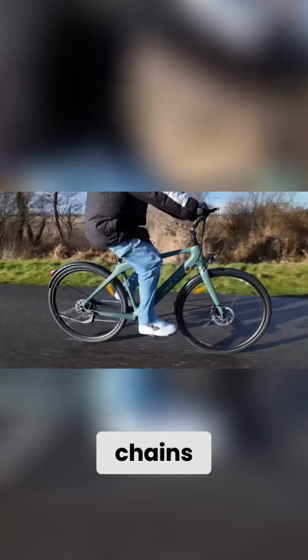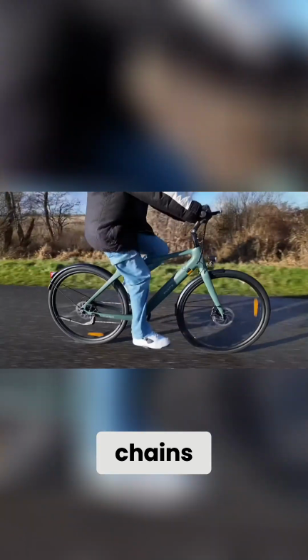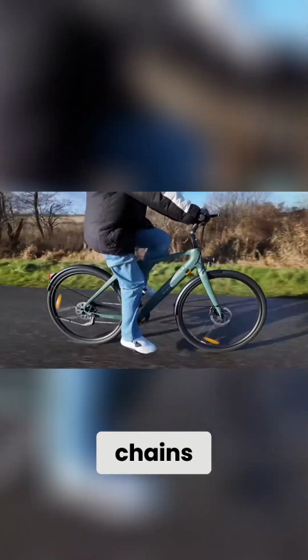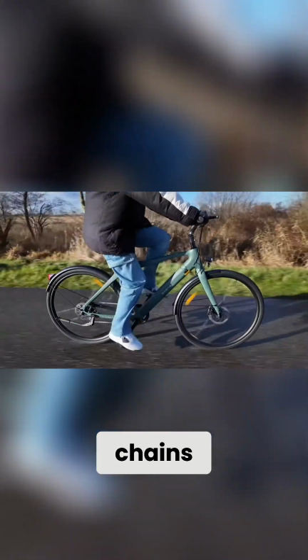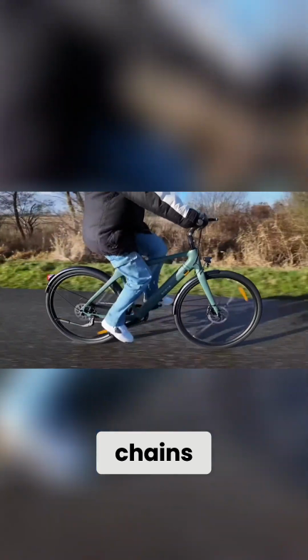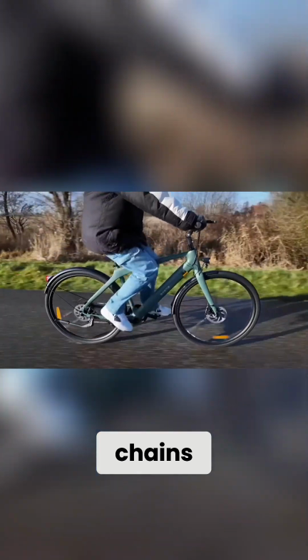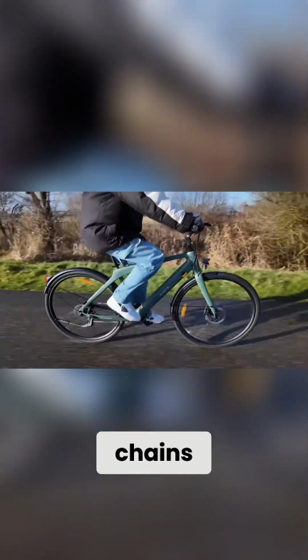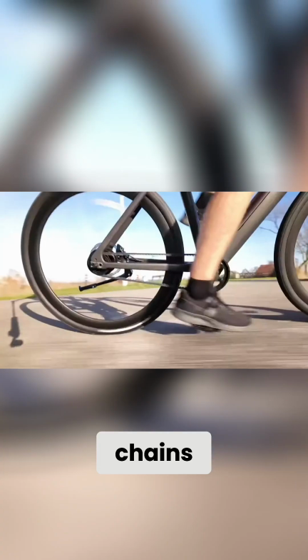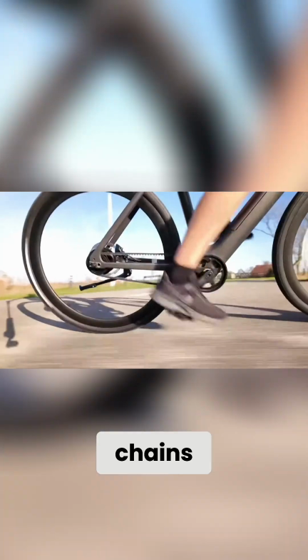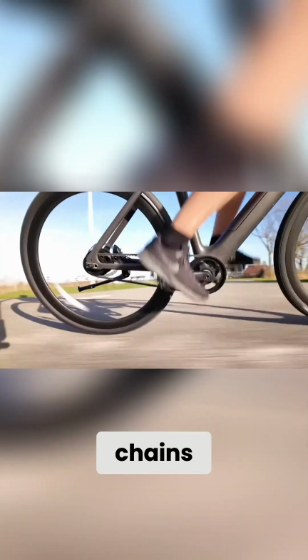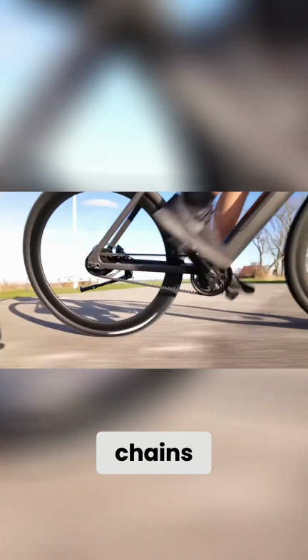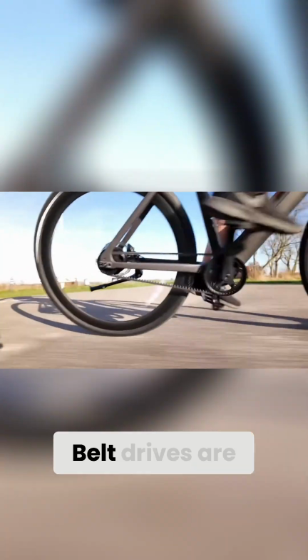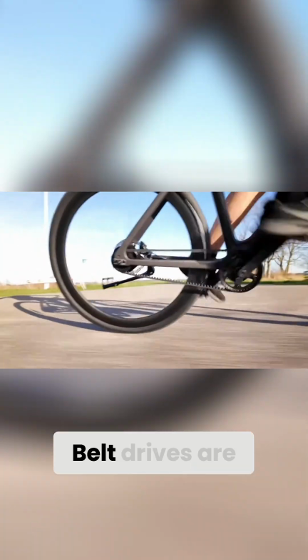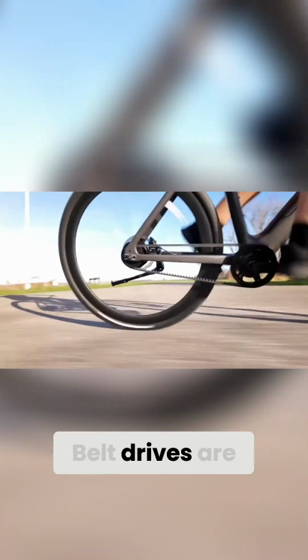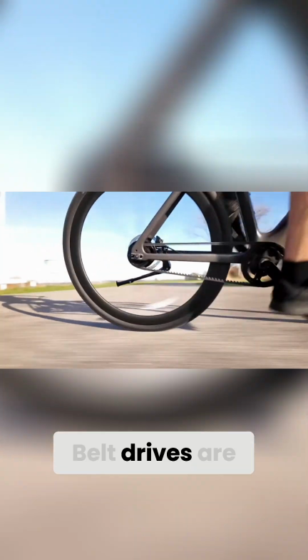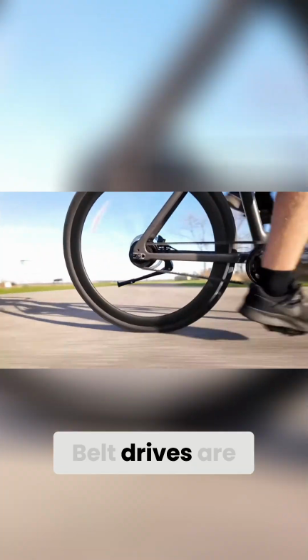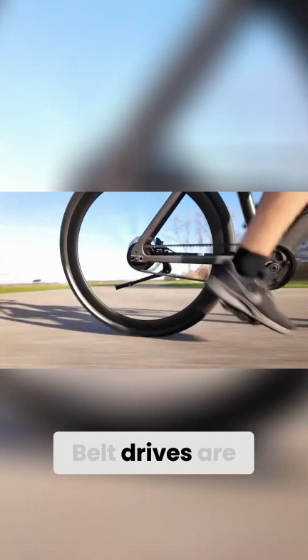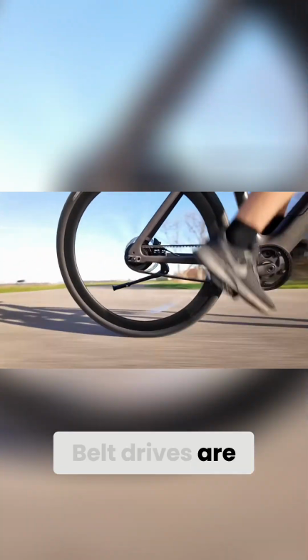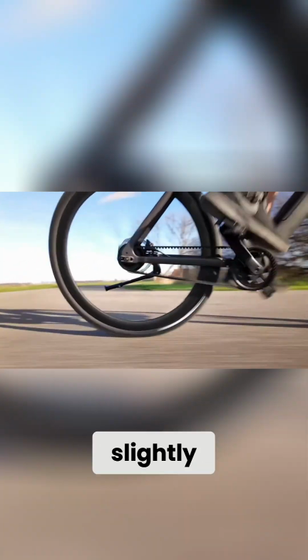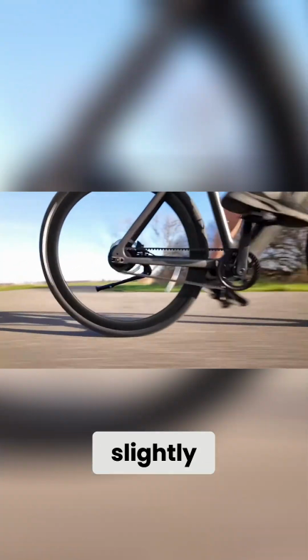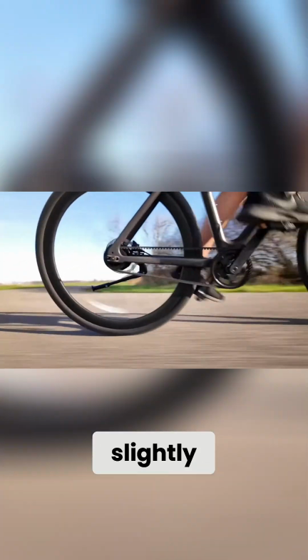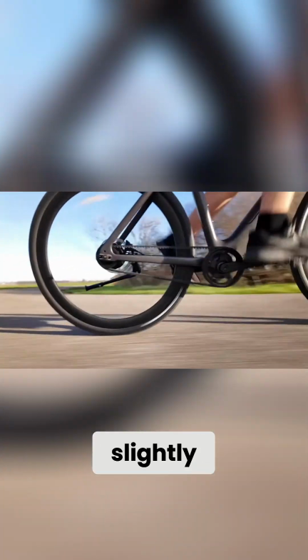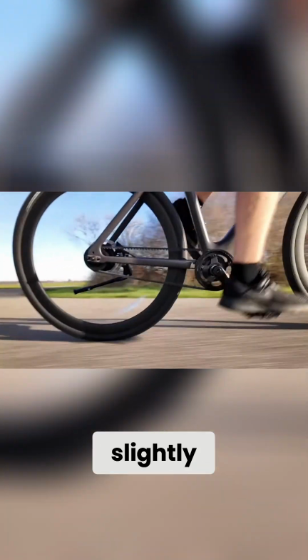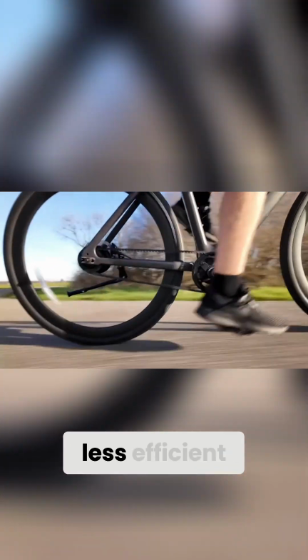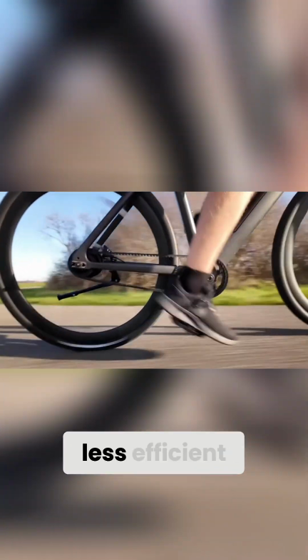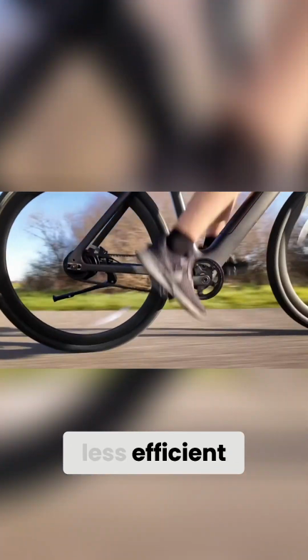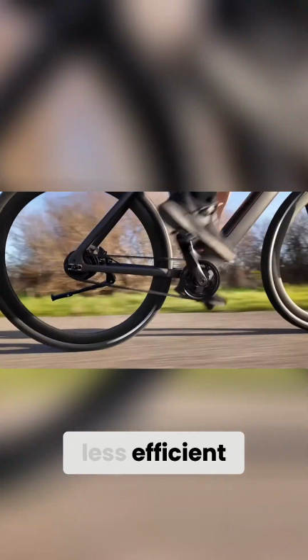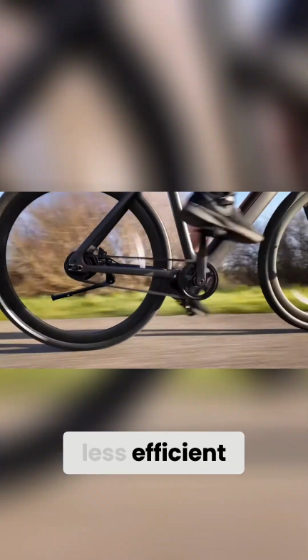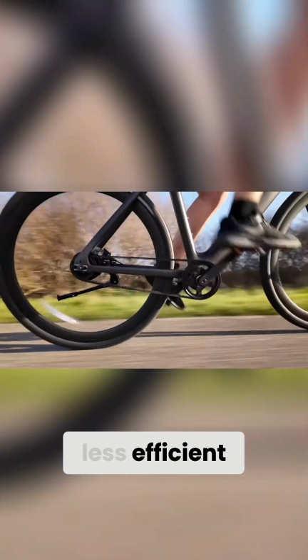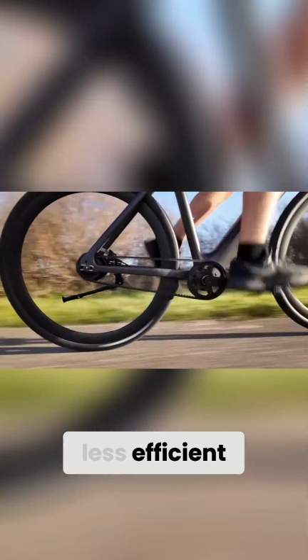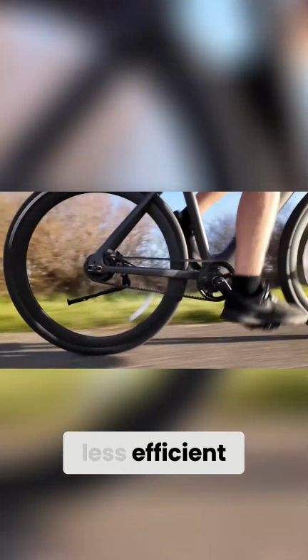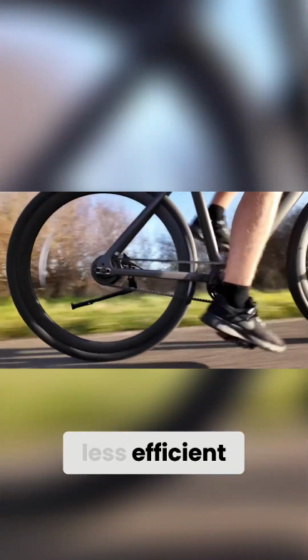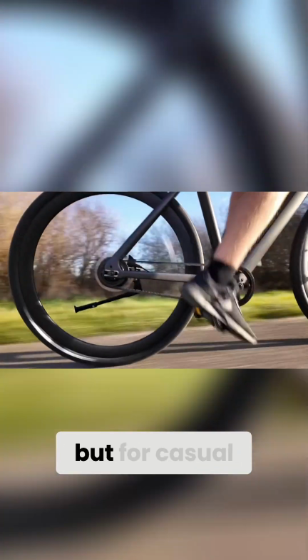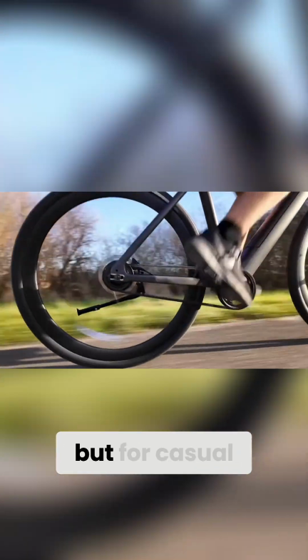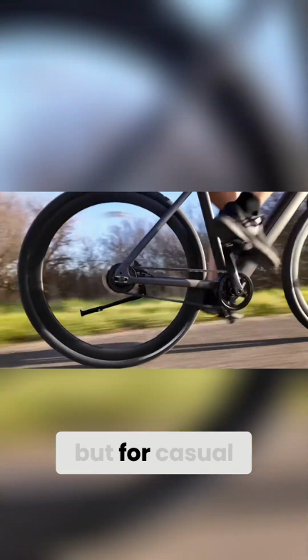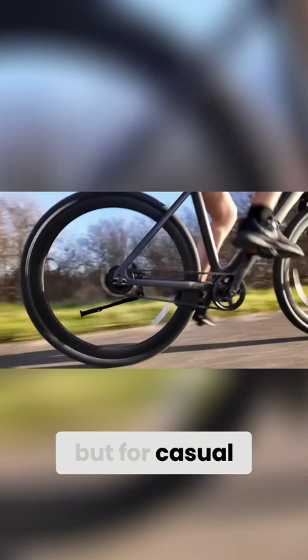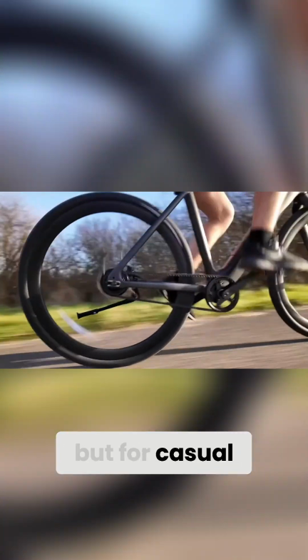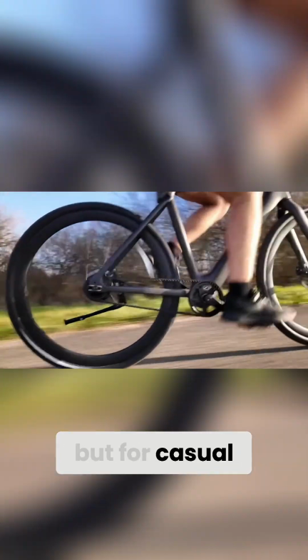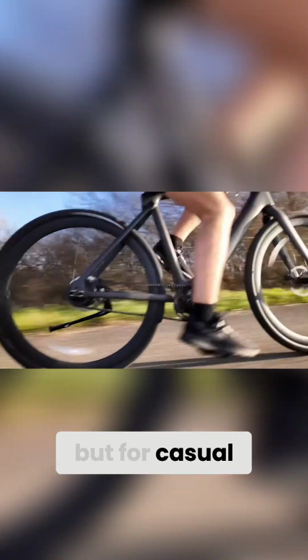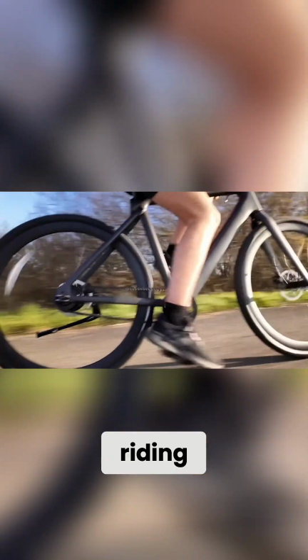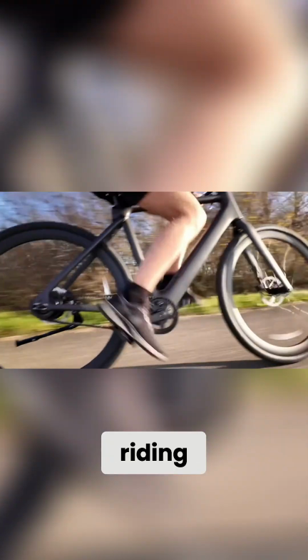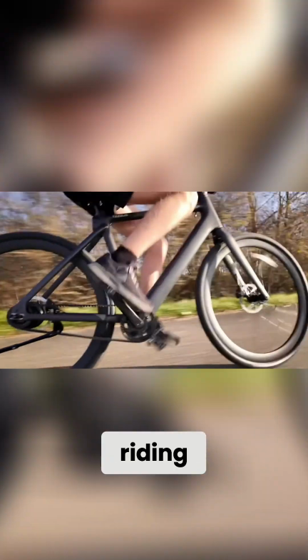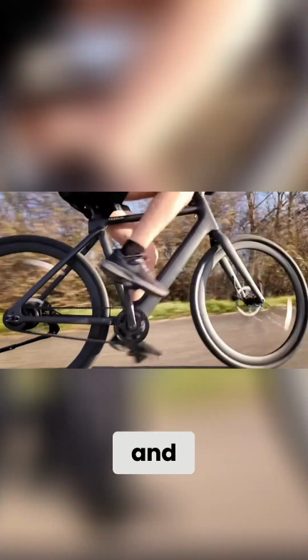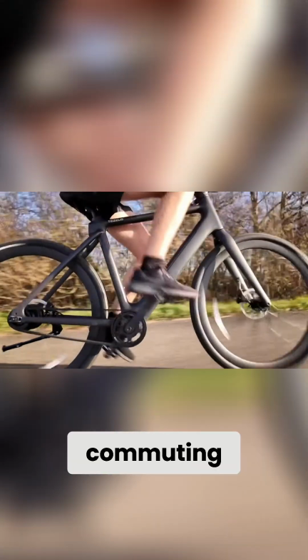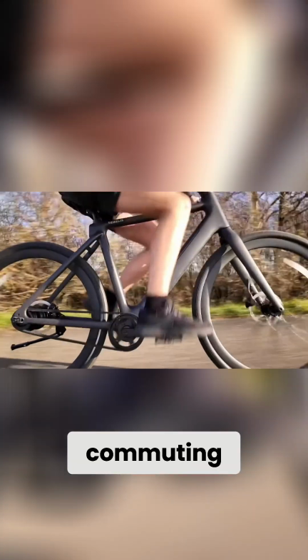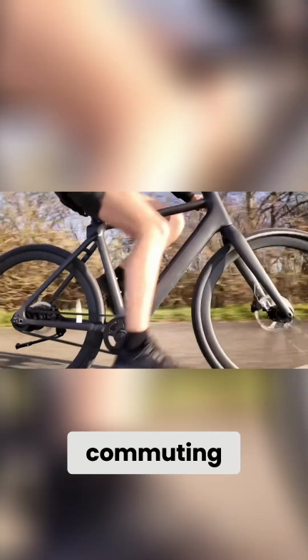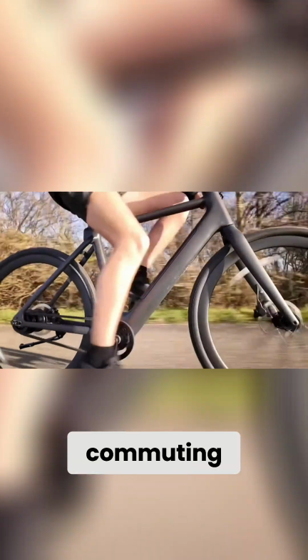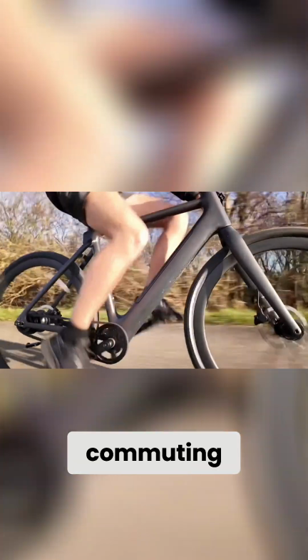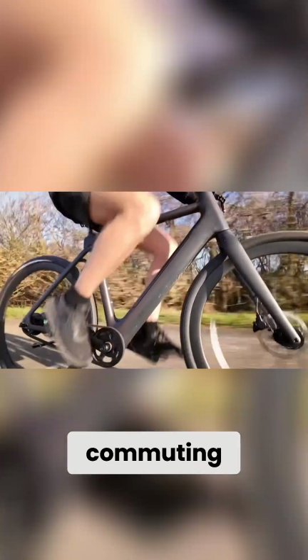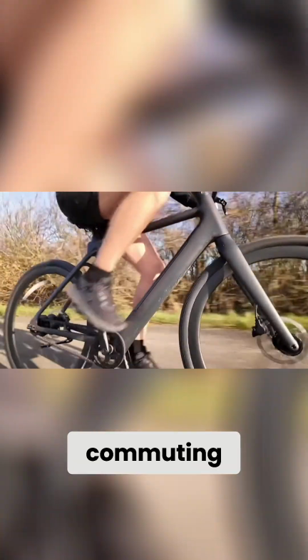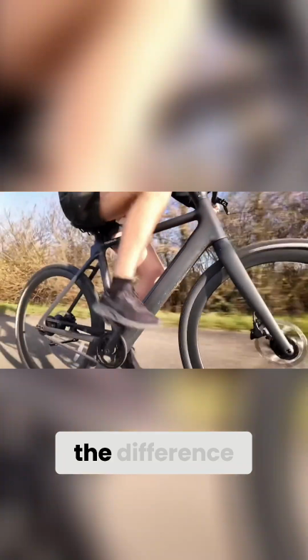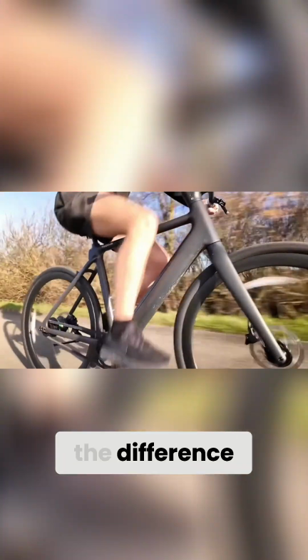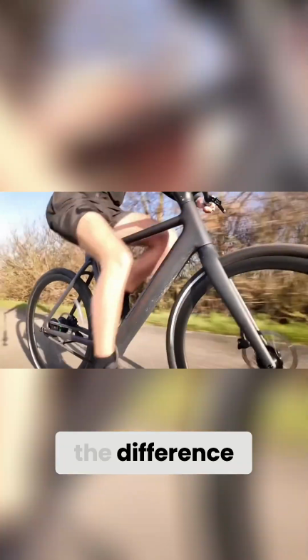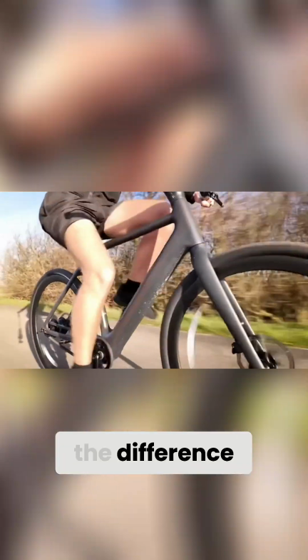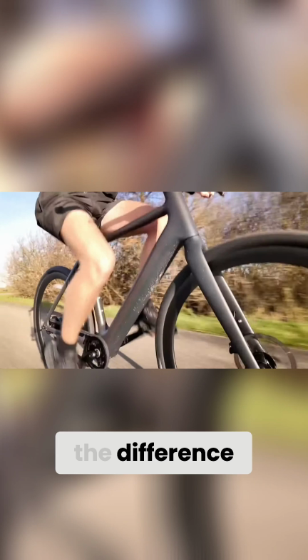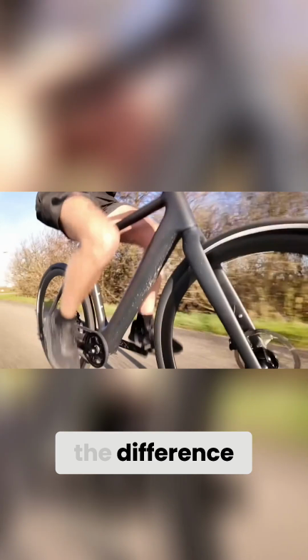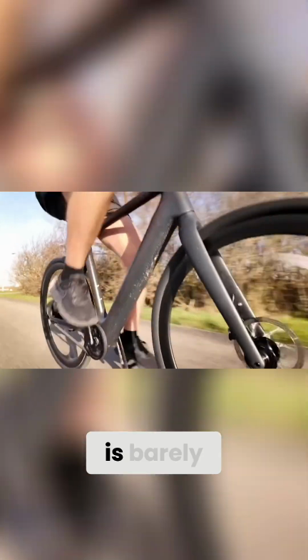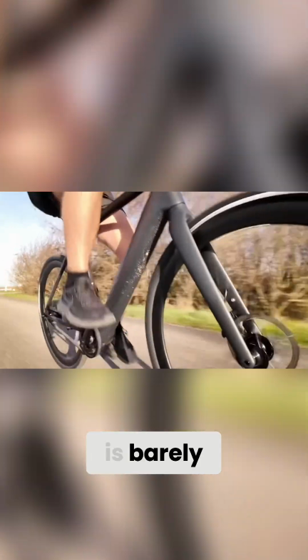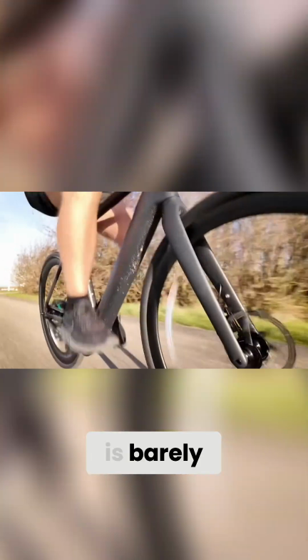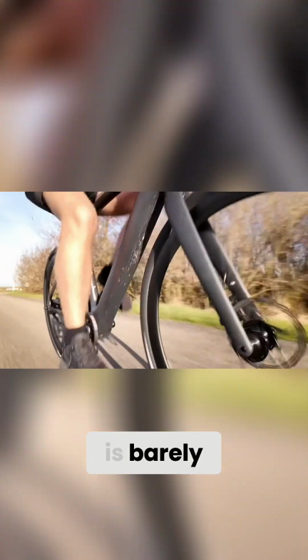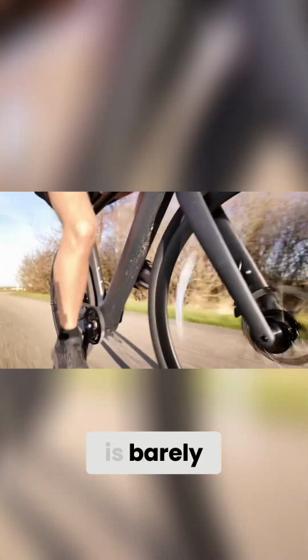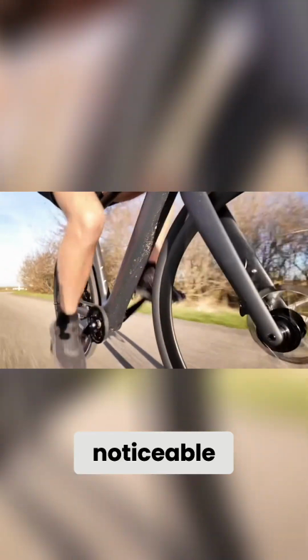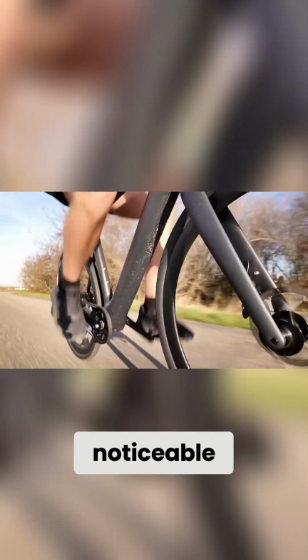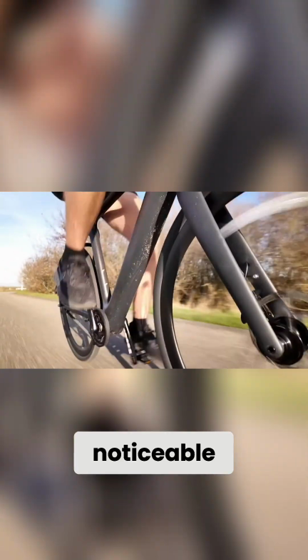Belt drives are slightly less efficient than chains, but for casual riding and commuting, the difference is barely noticeable.